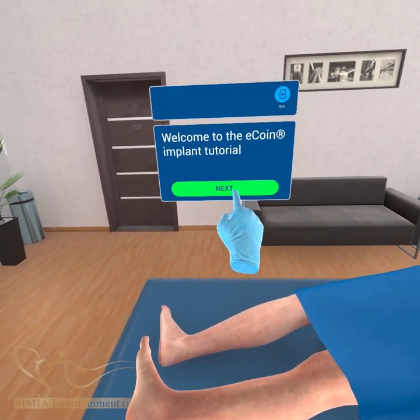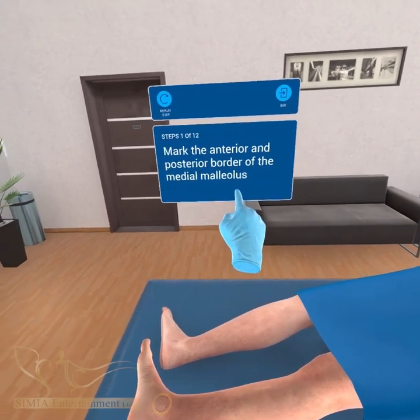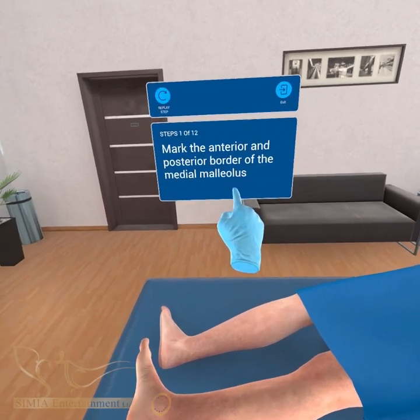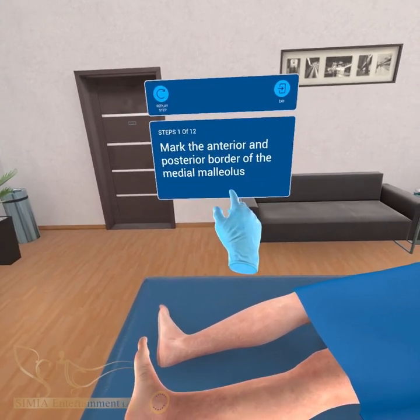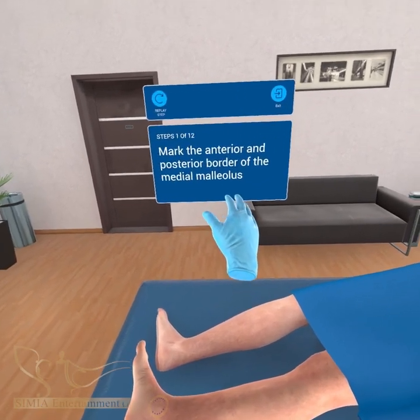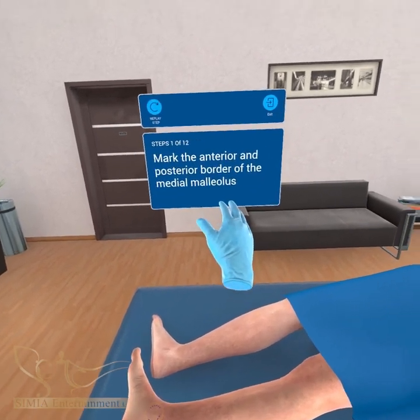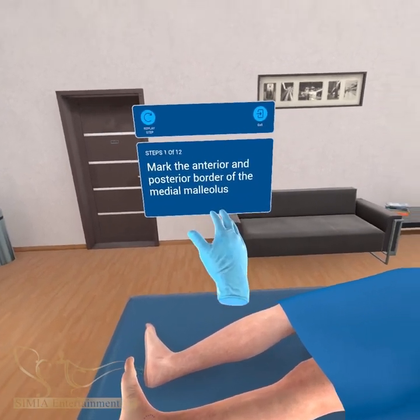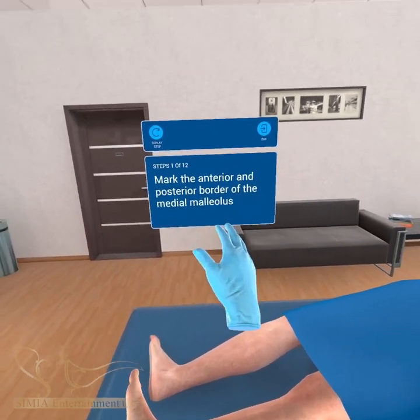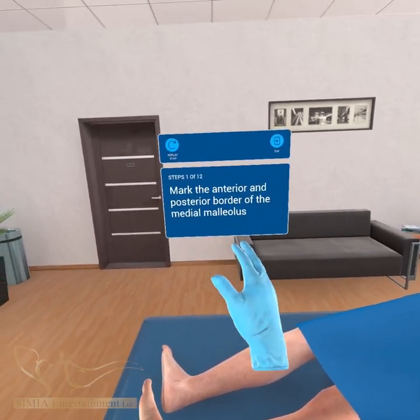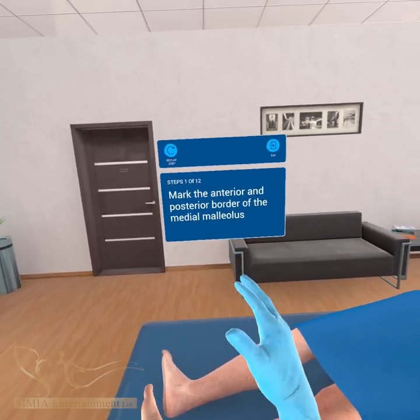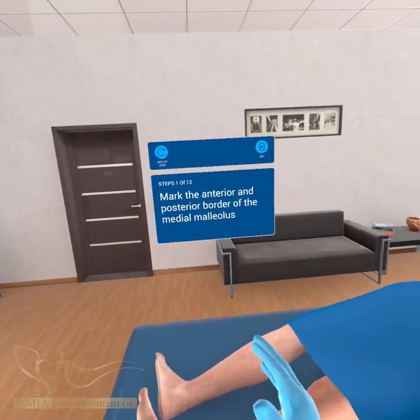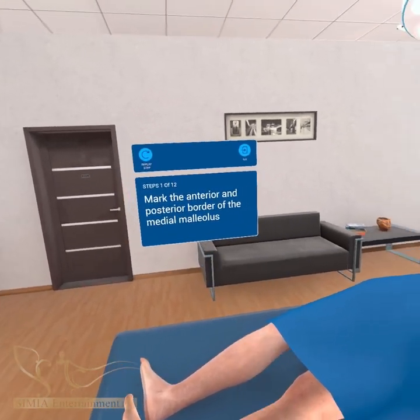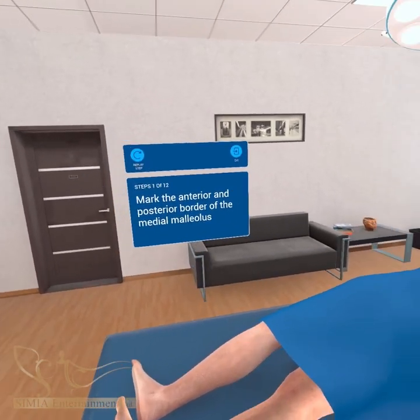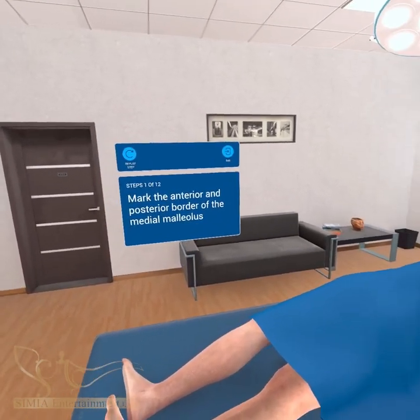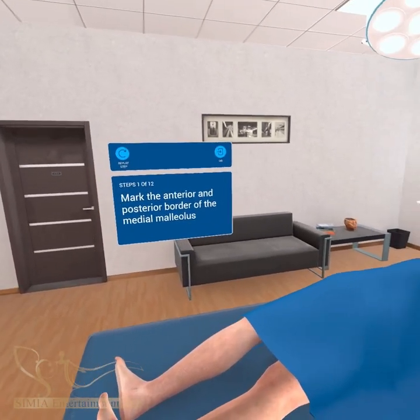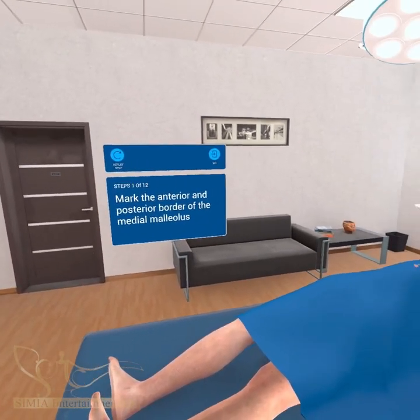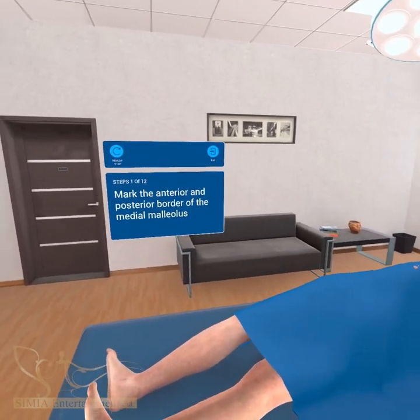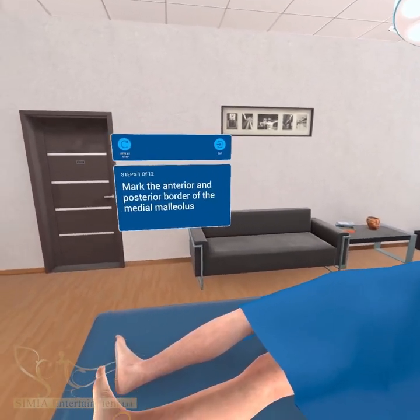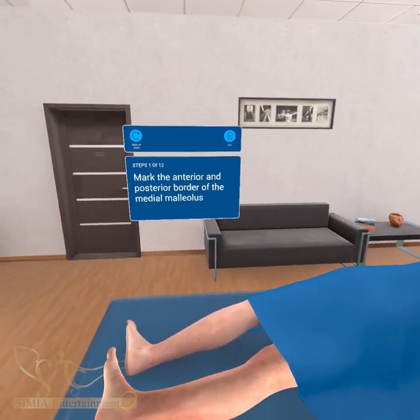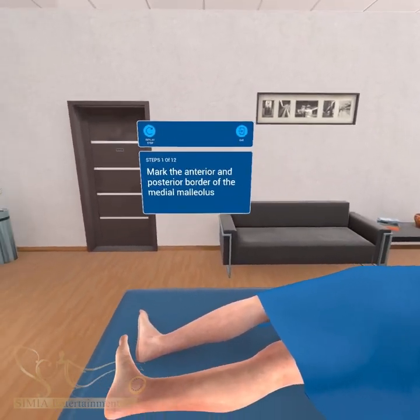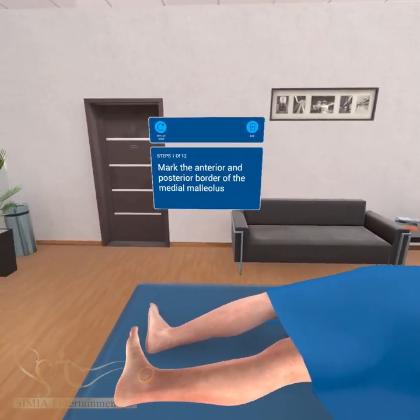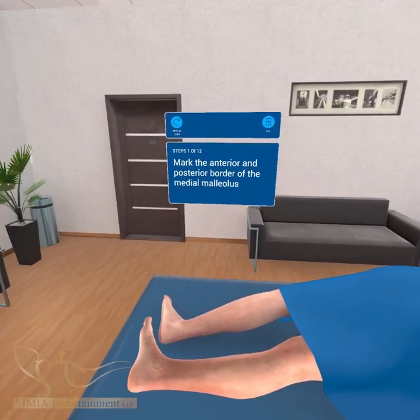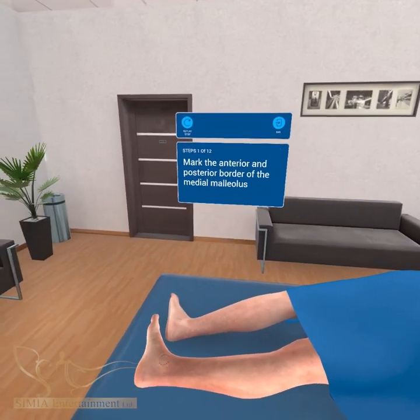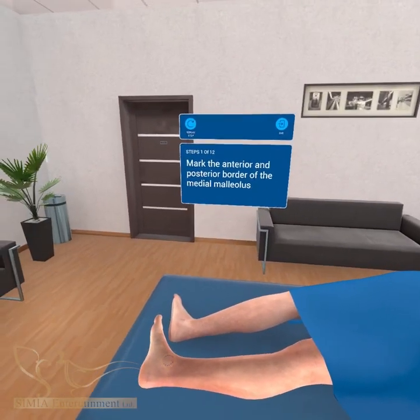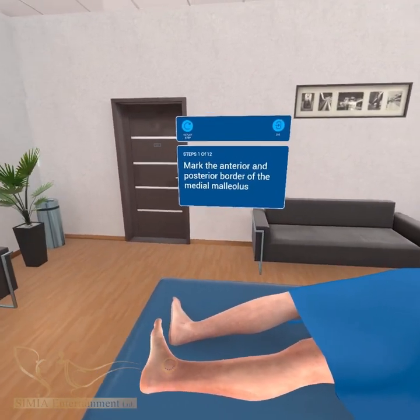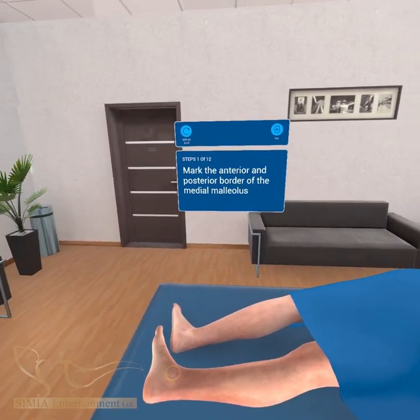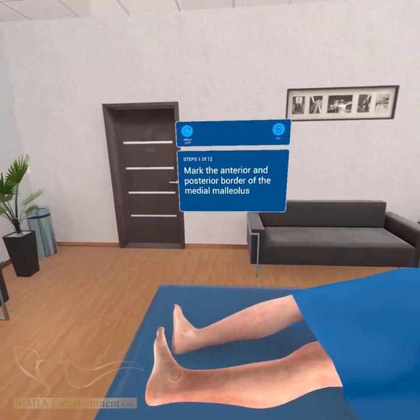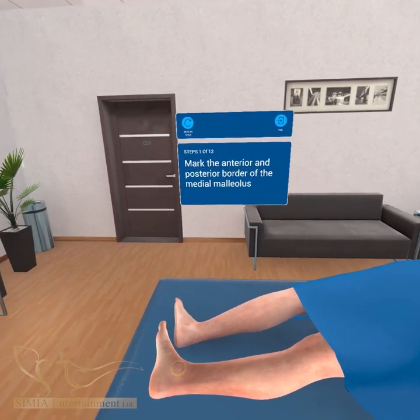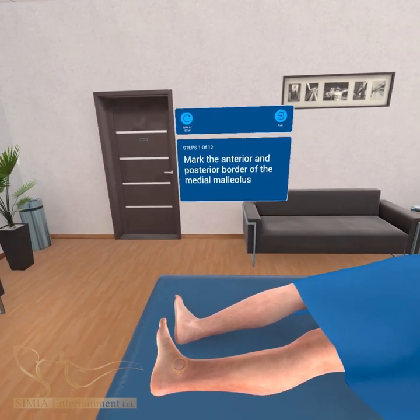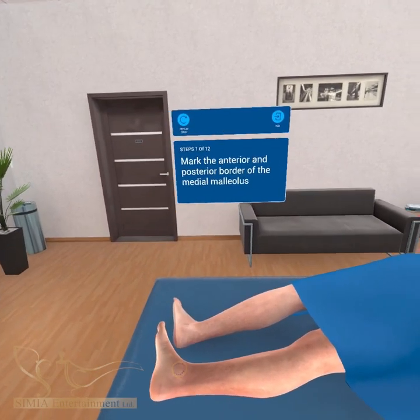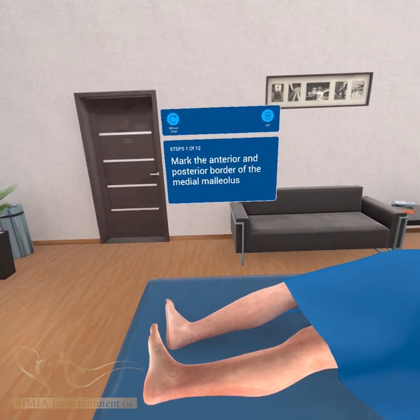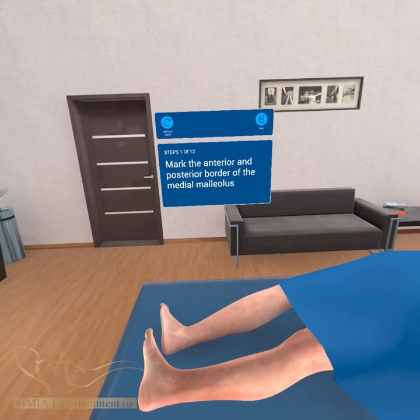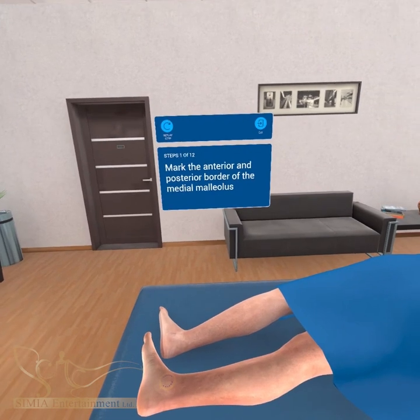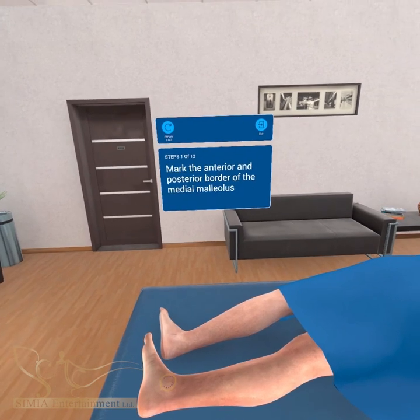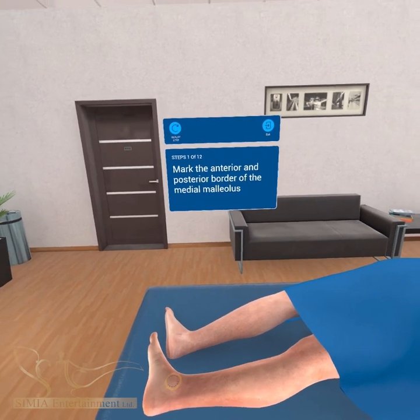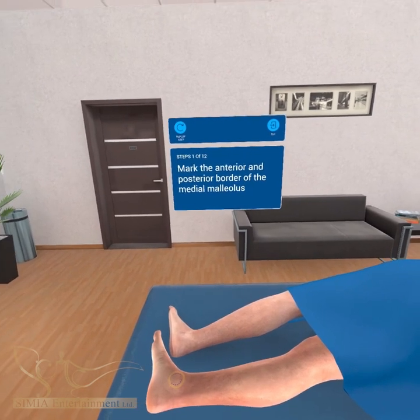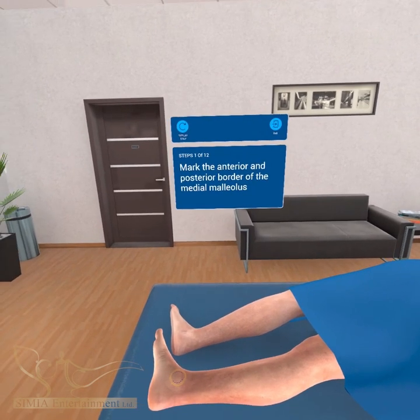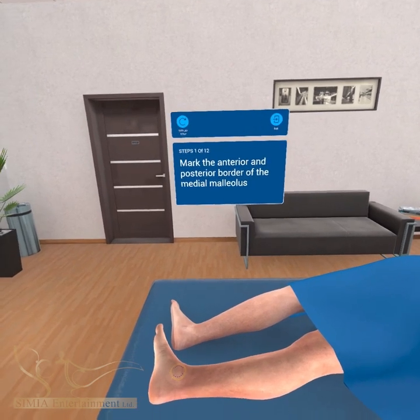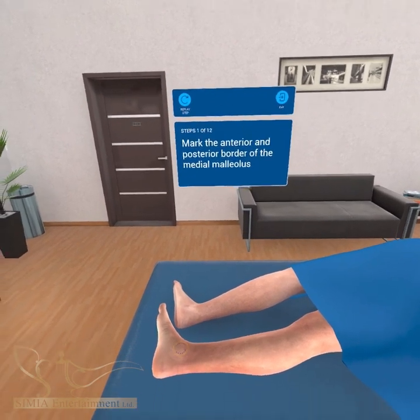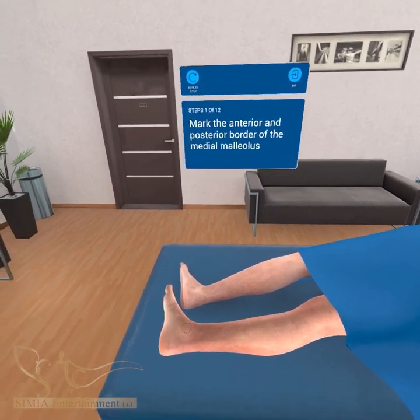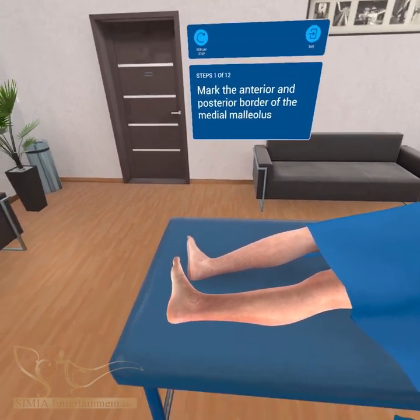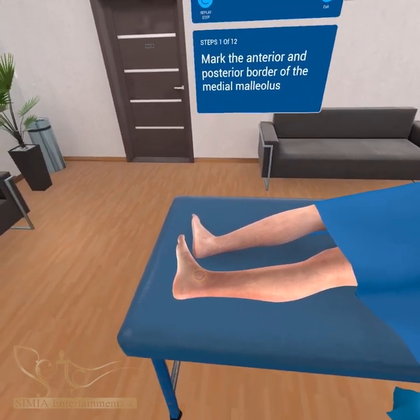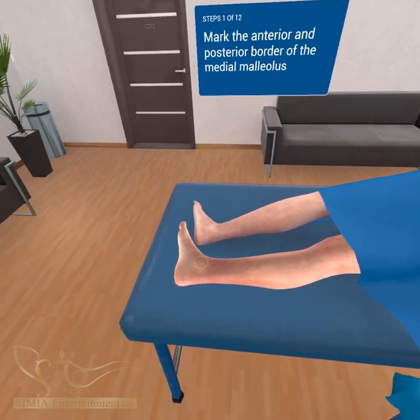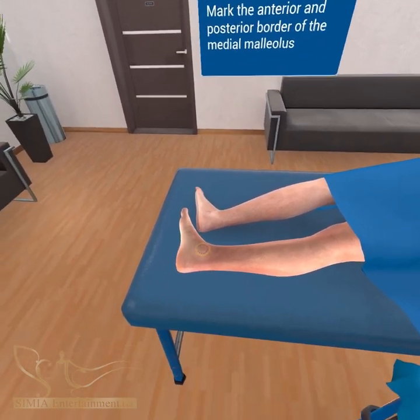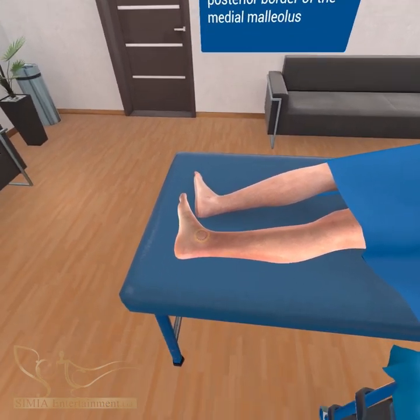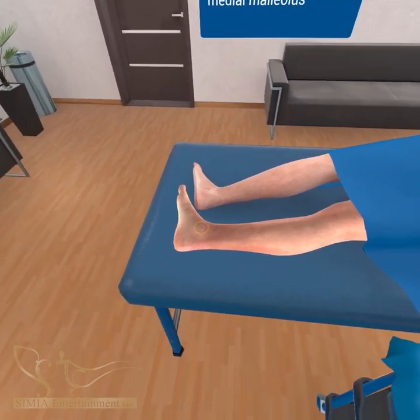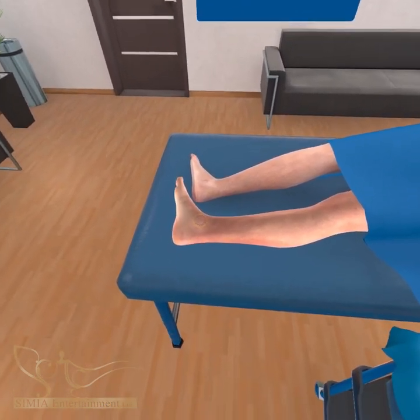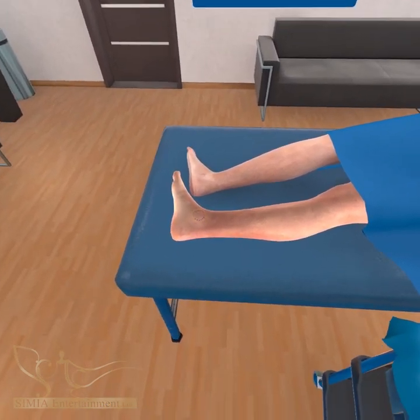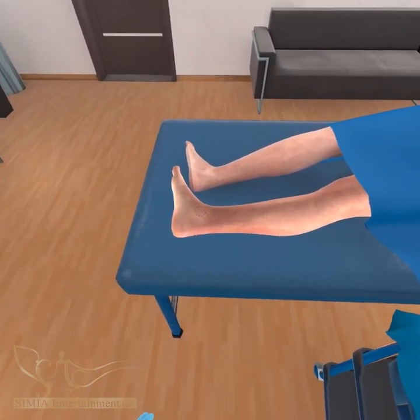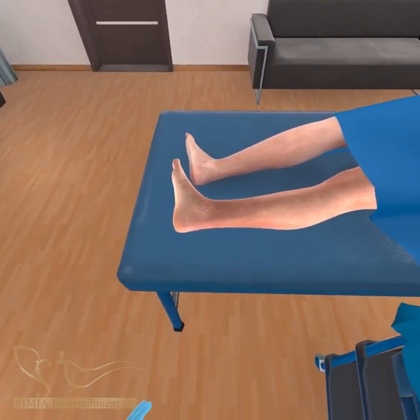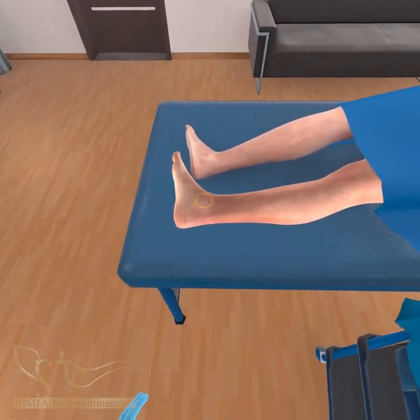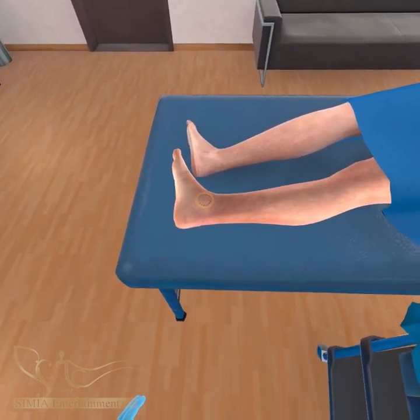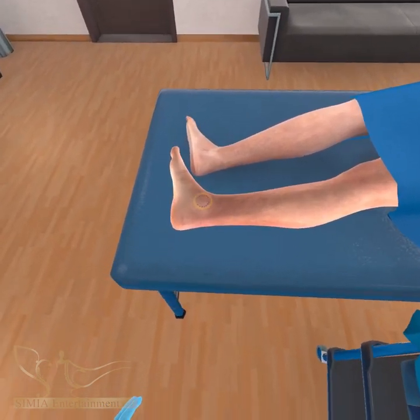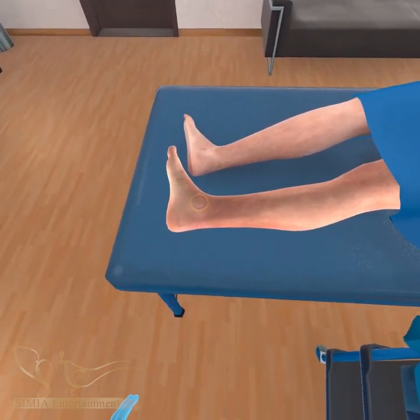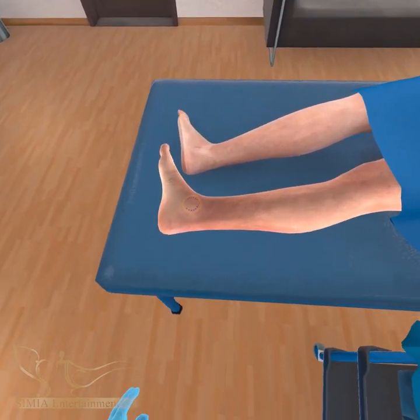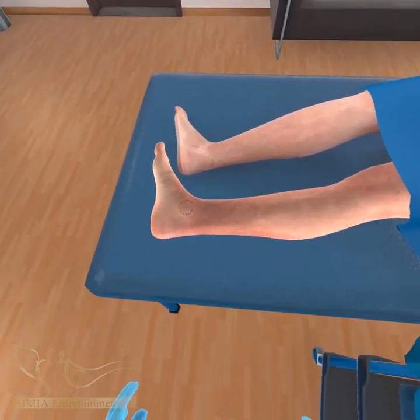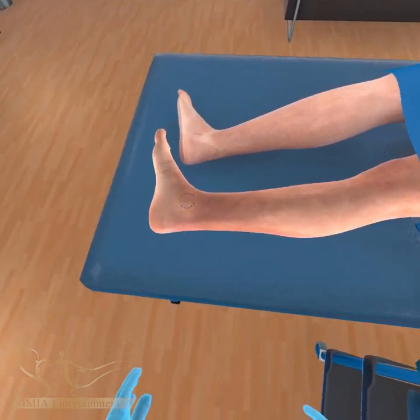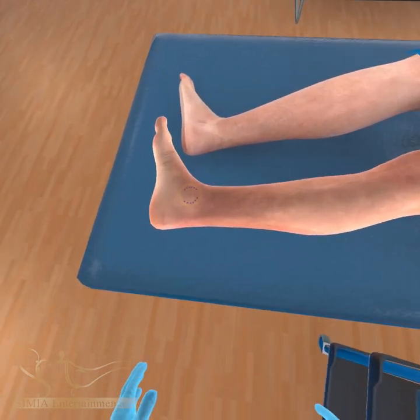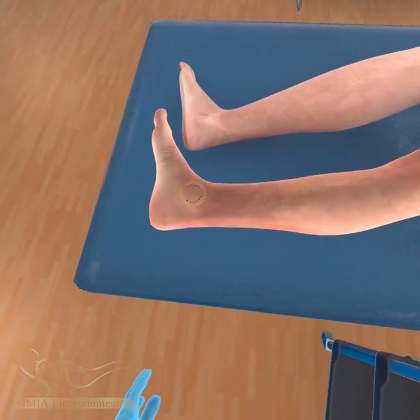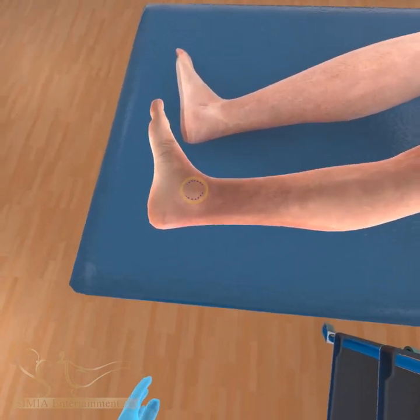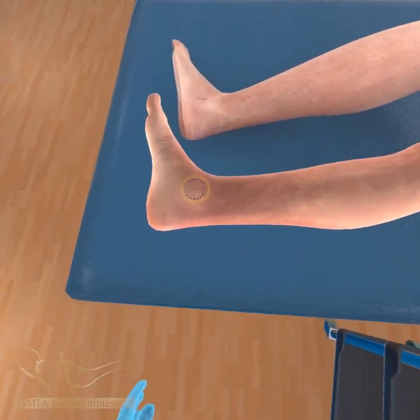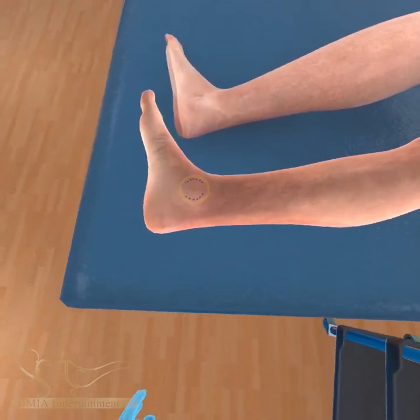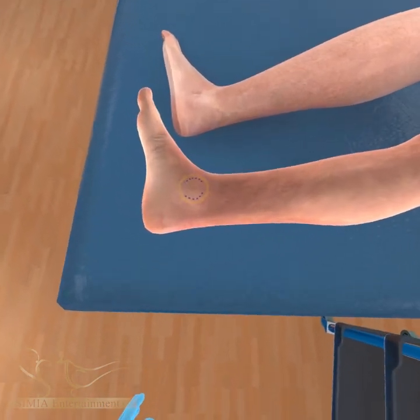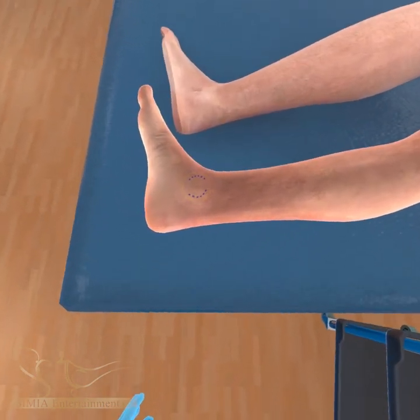First, mark the anterior and posterior borders of the medial malleolus using the marking pen.